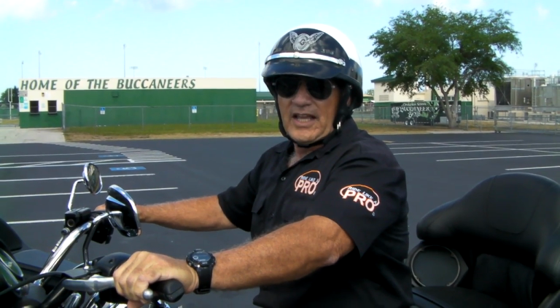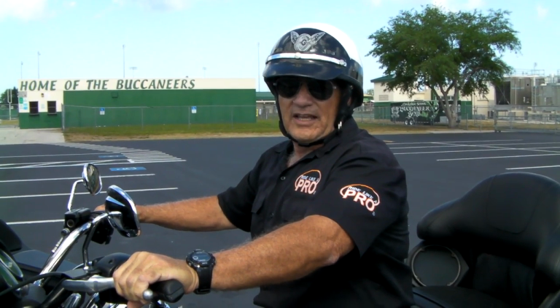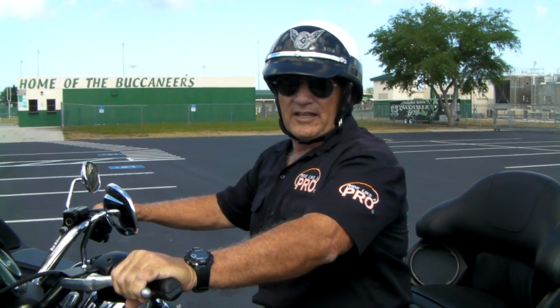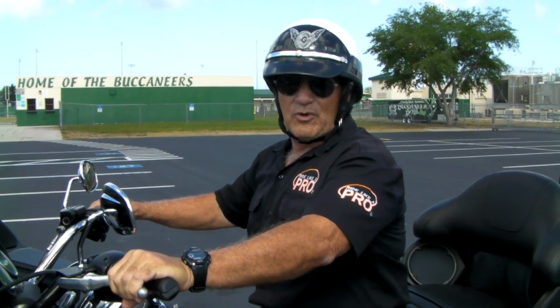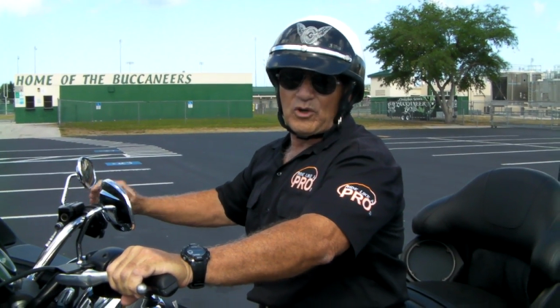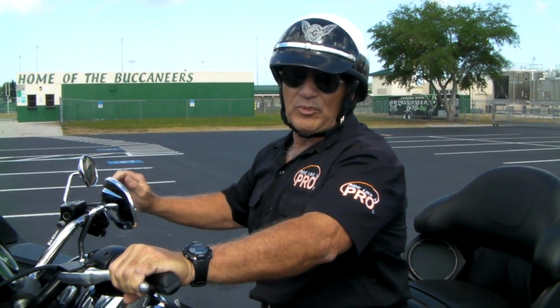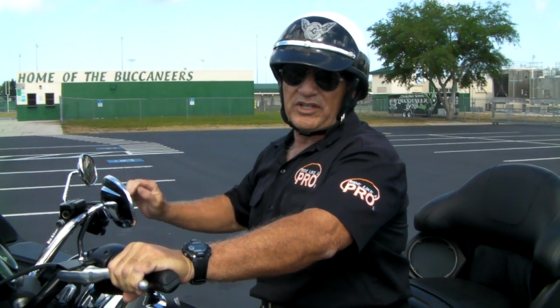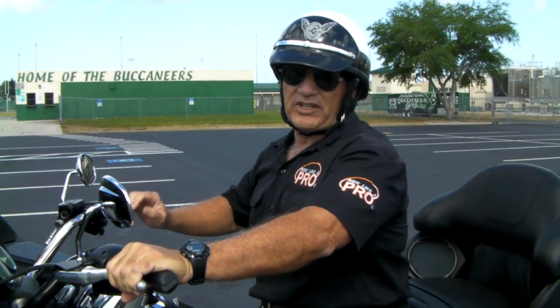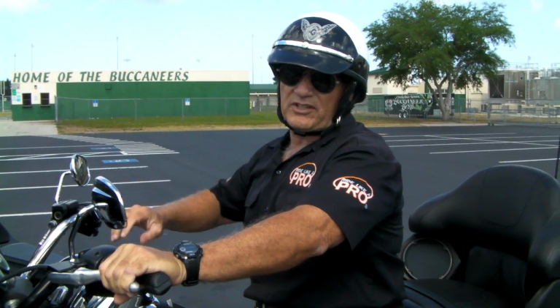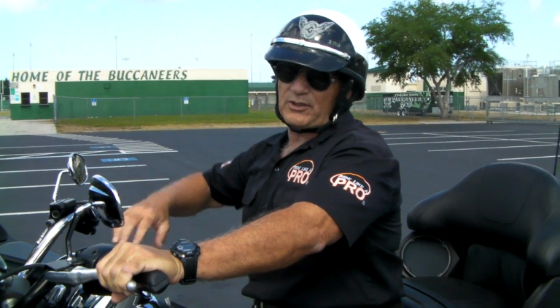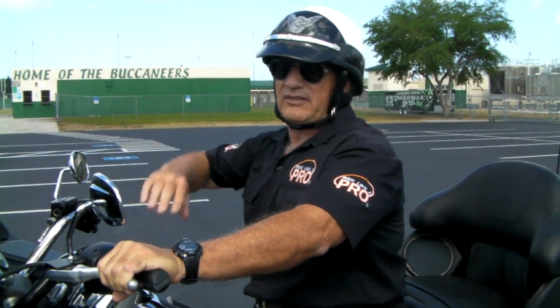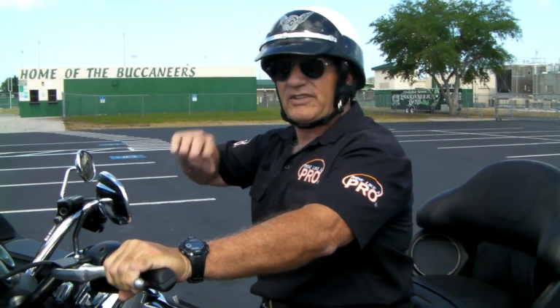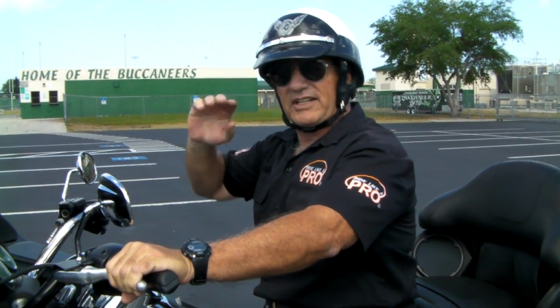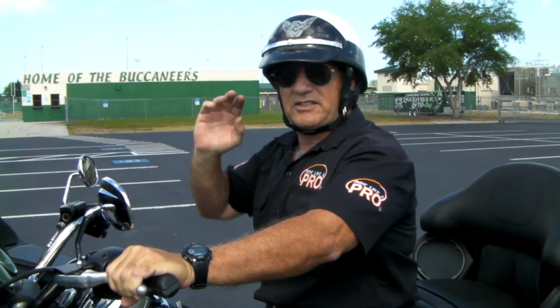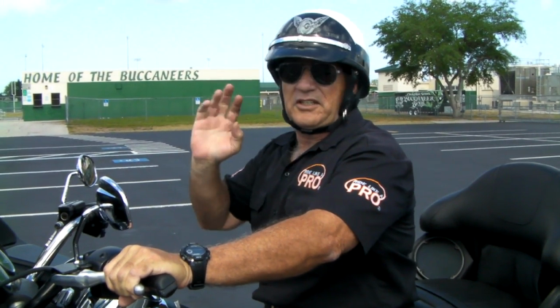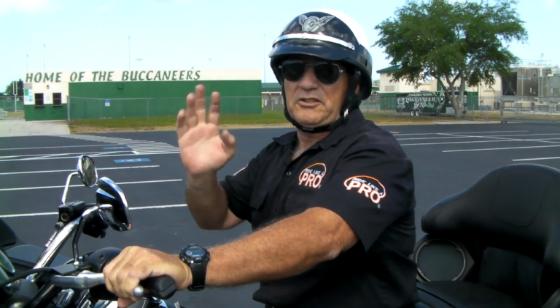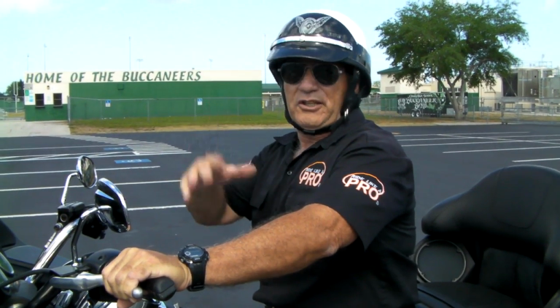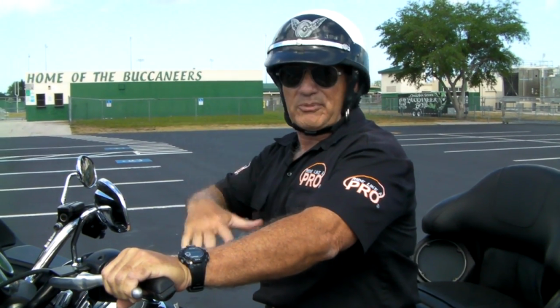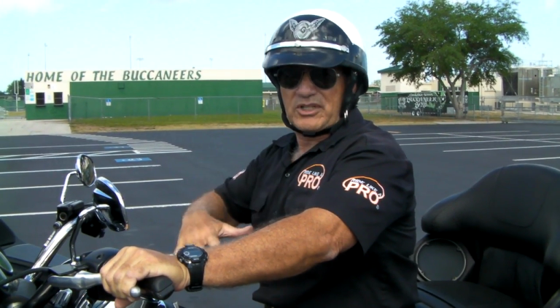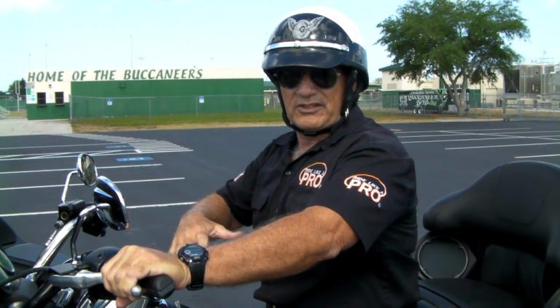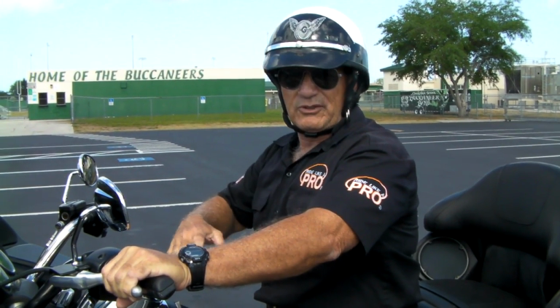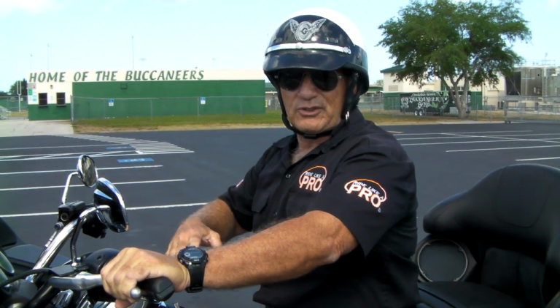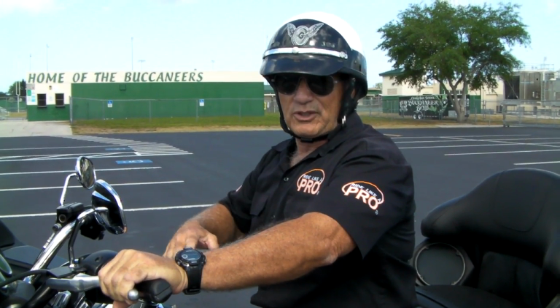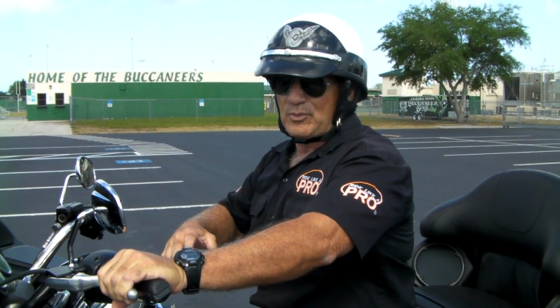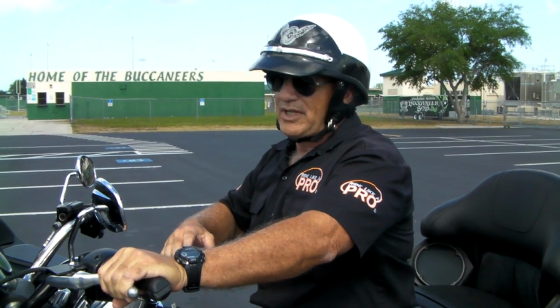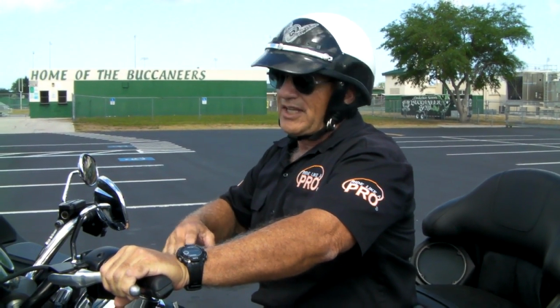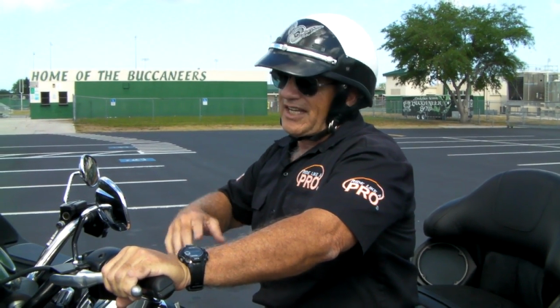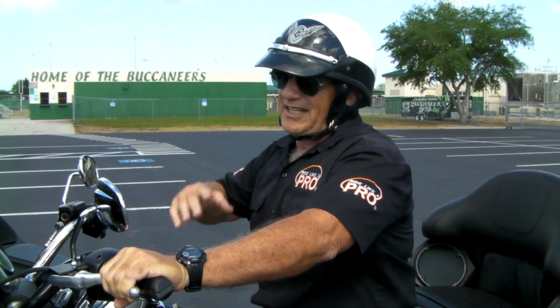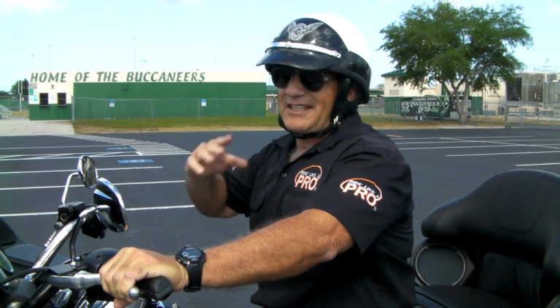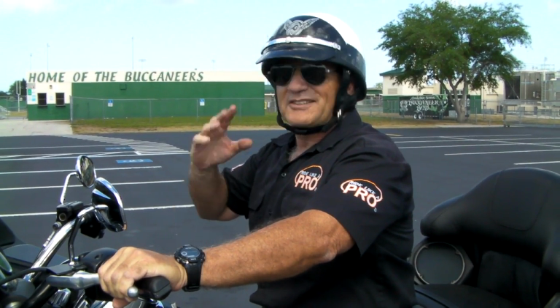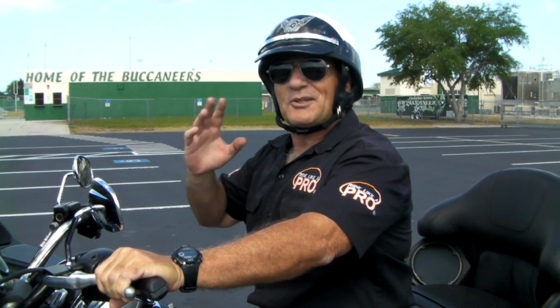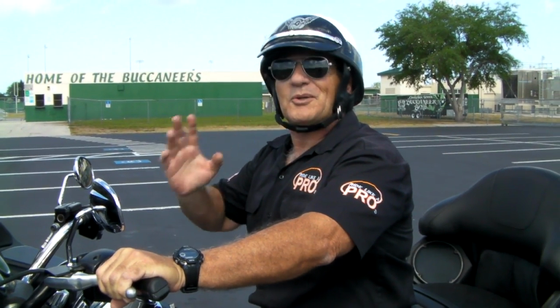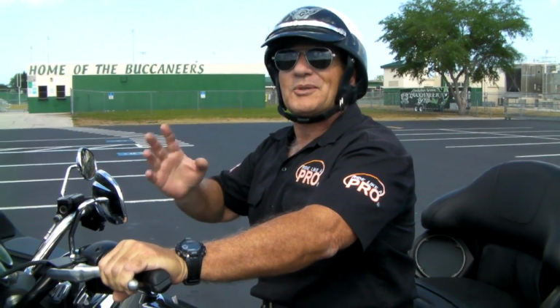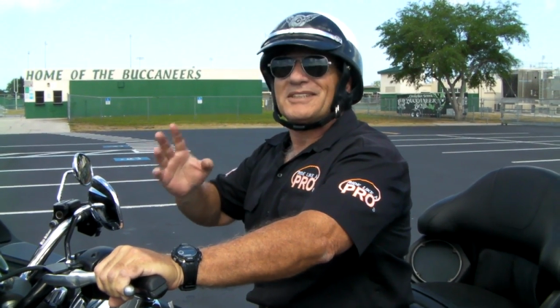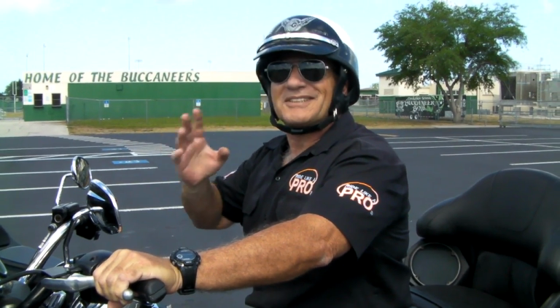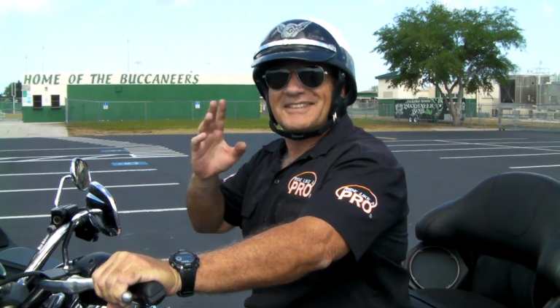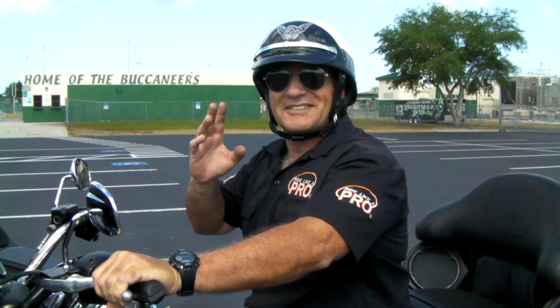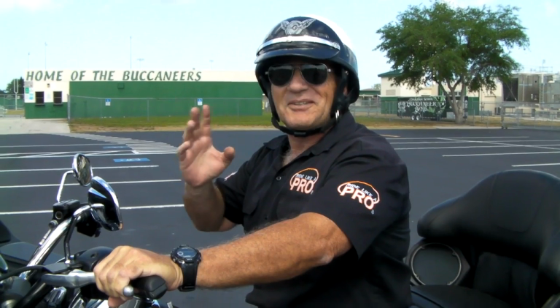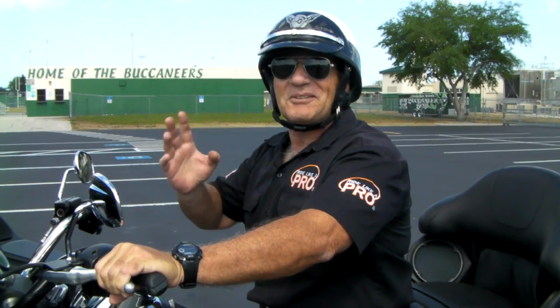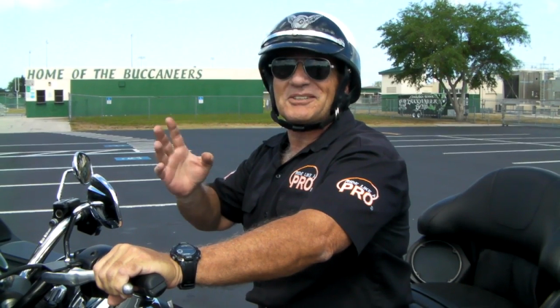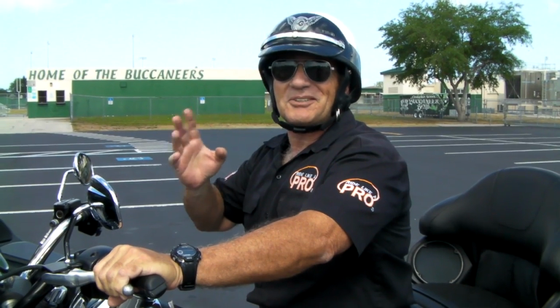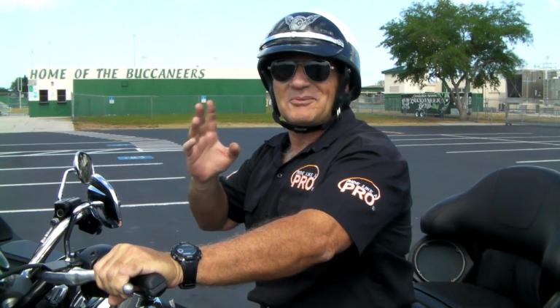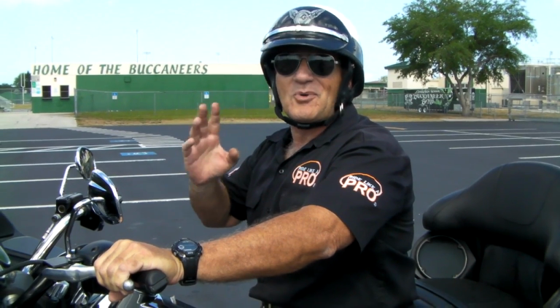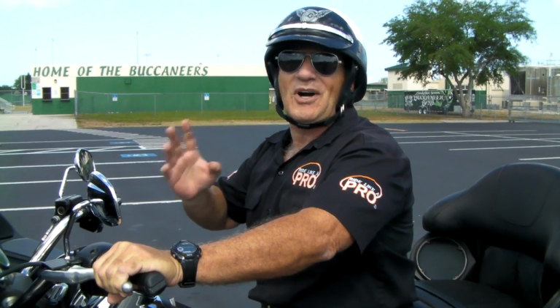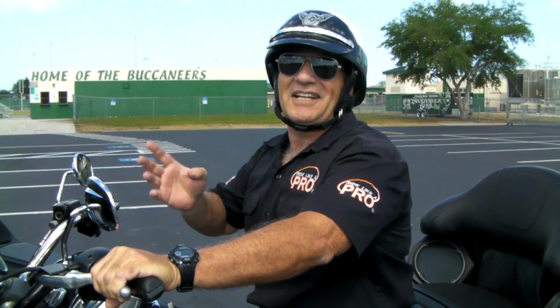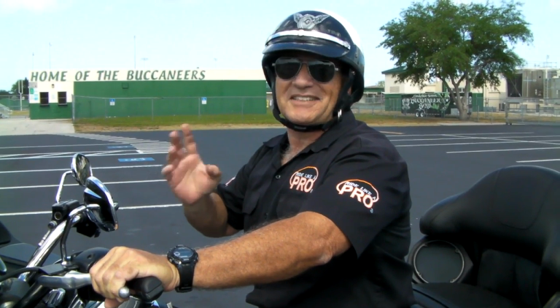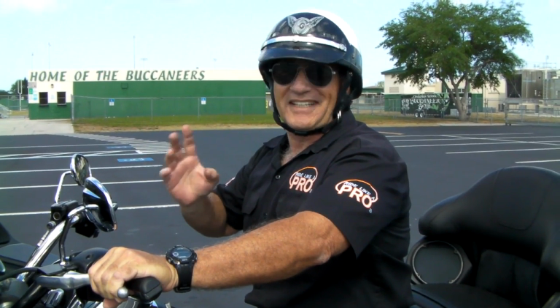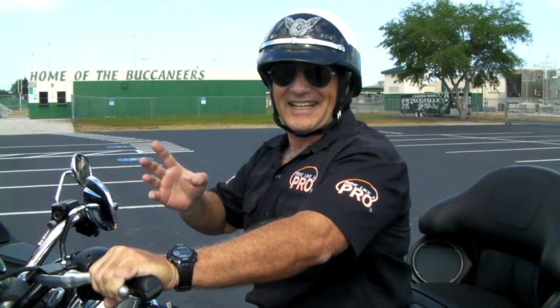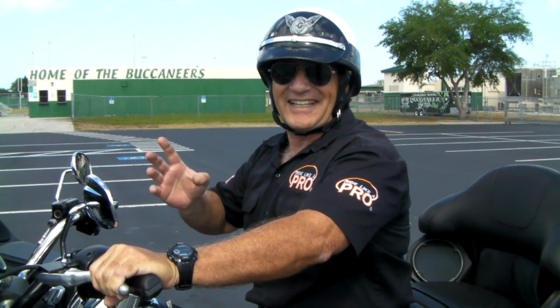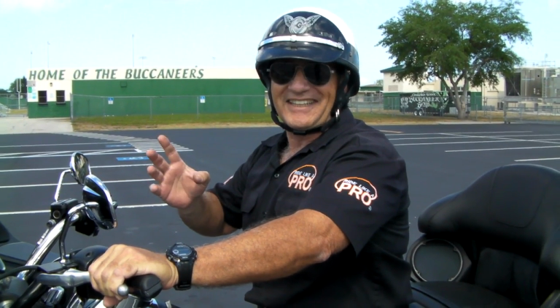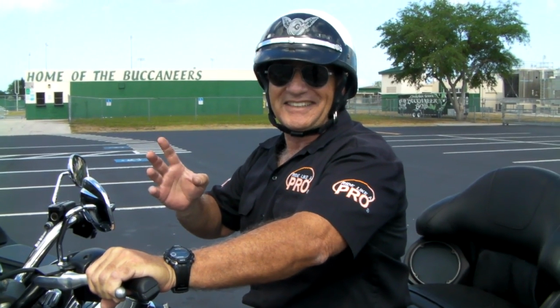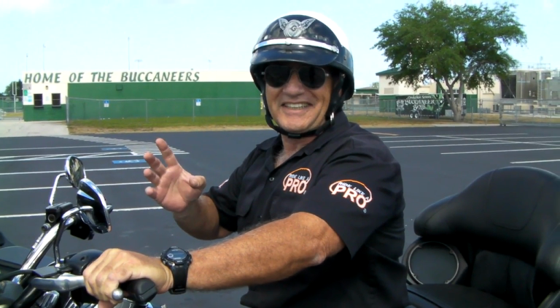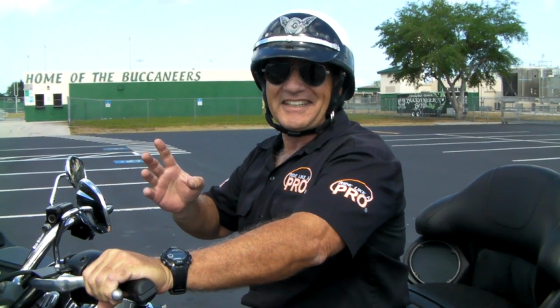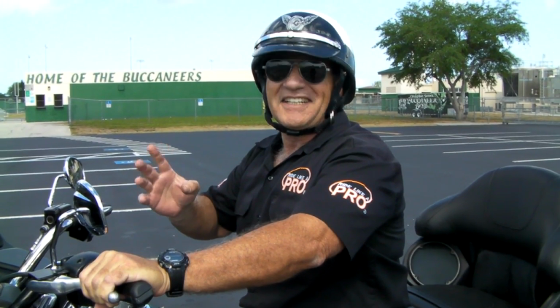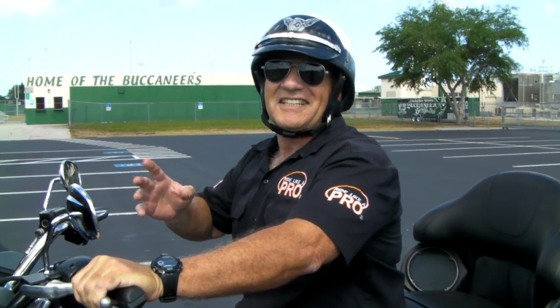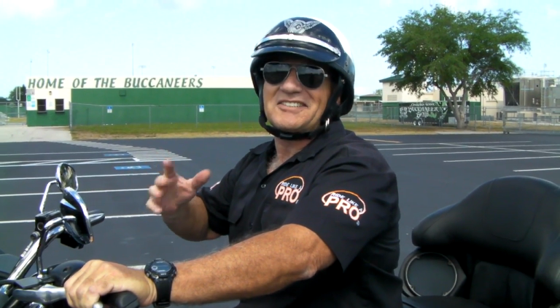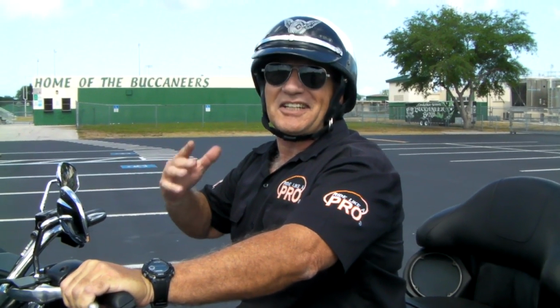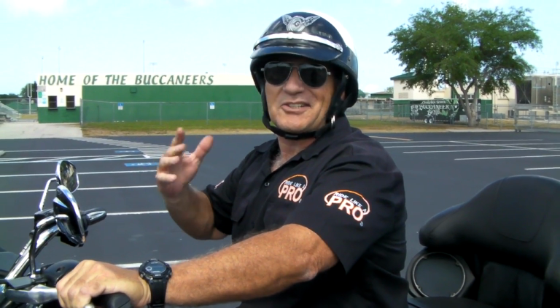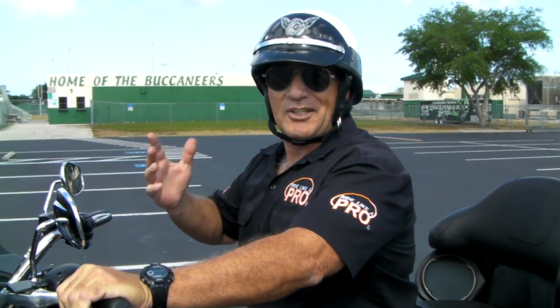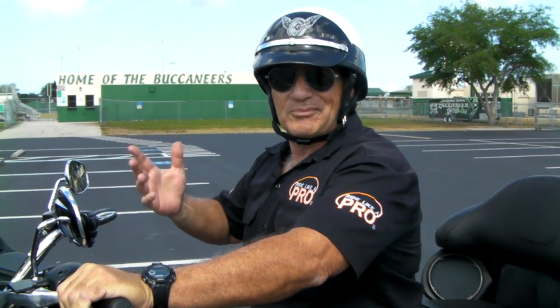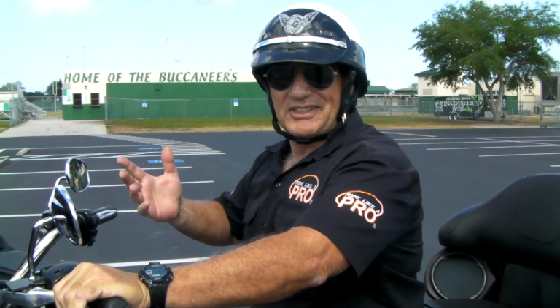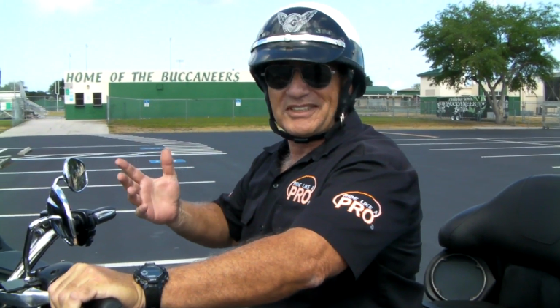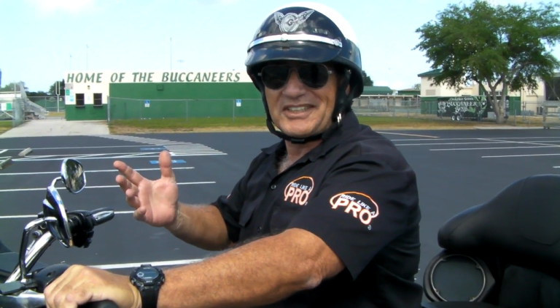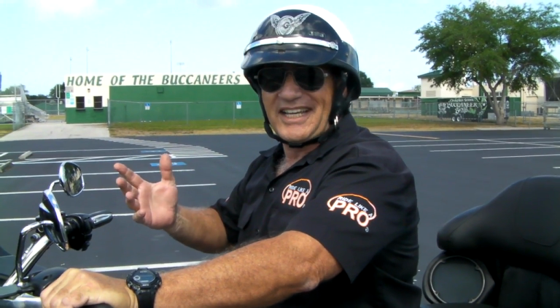Hey, Motorman here. You know, I've got a ton of tips on YouTube, and there's always some wise guy on there who's got something to say.